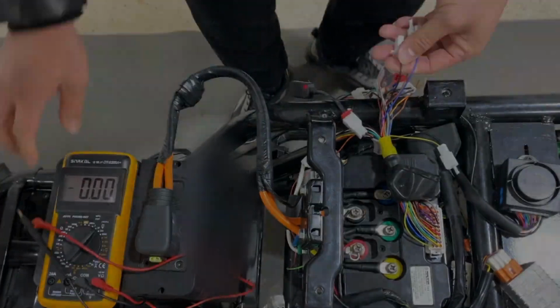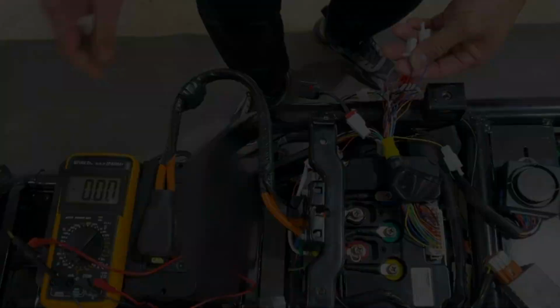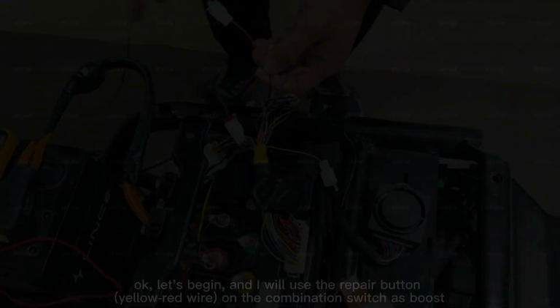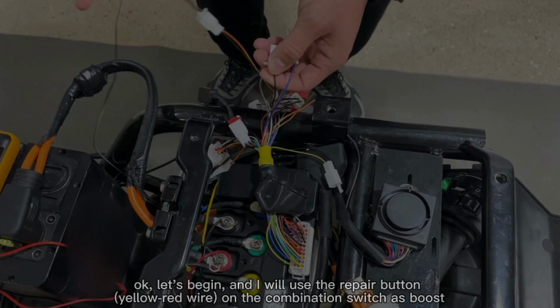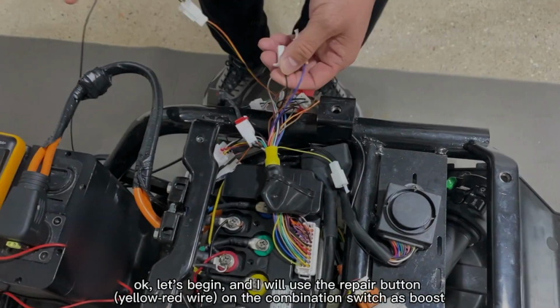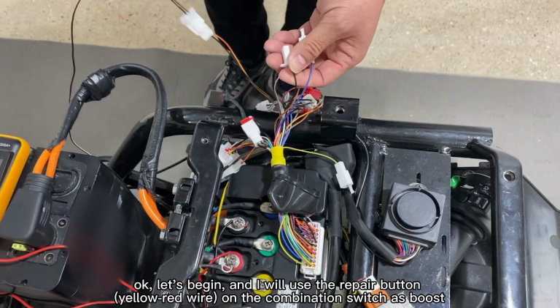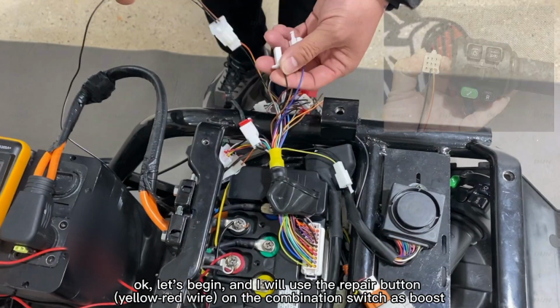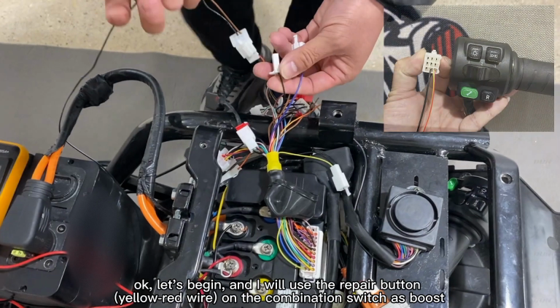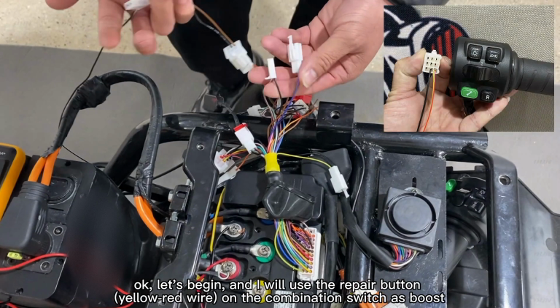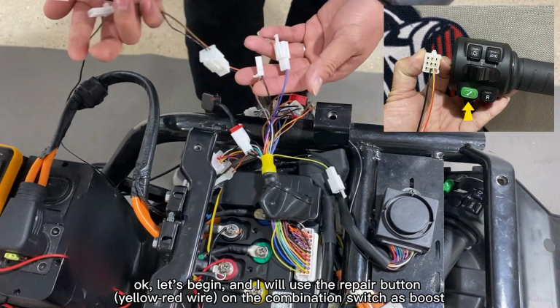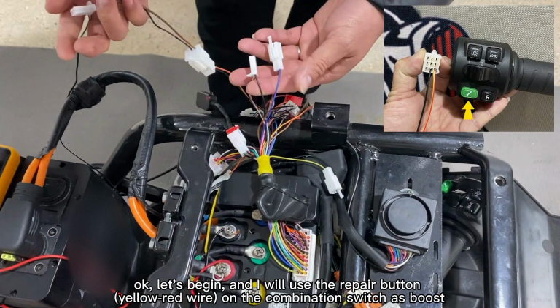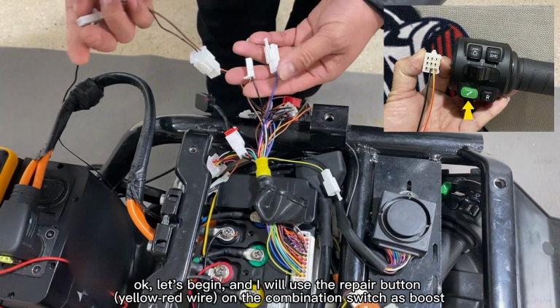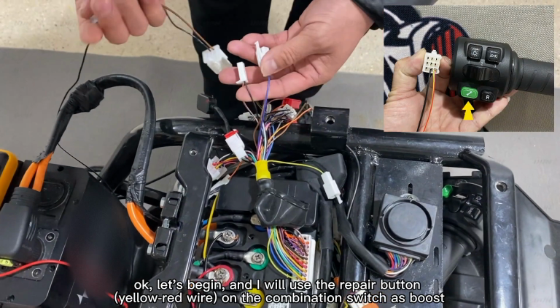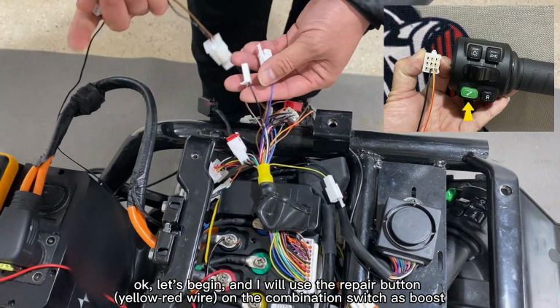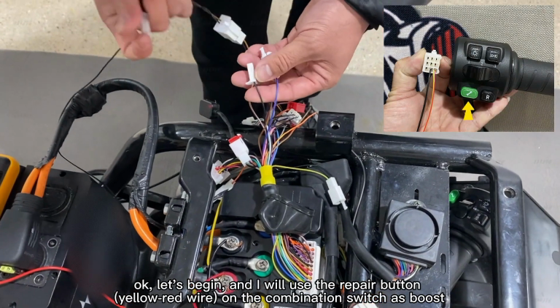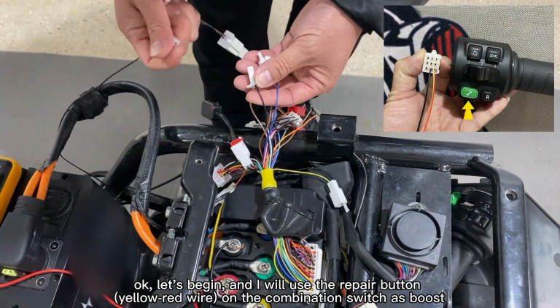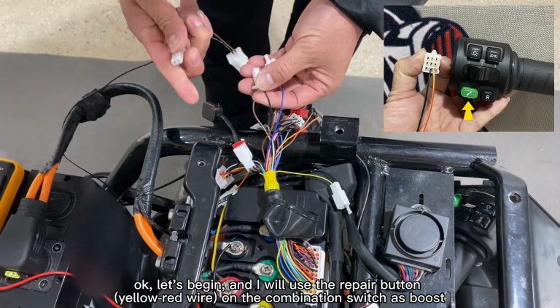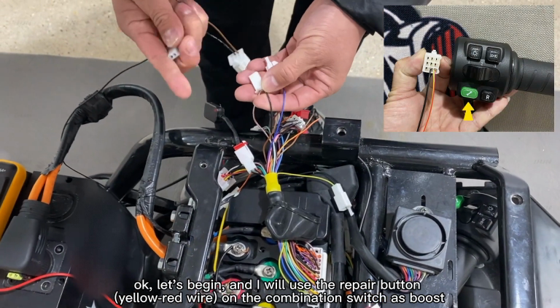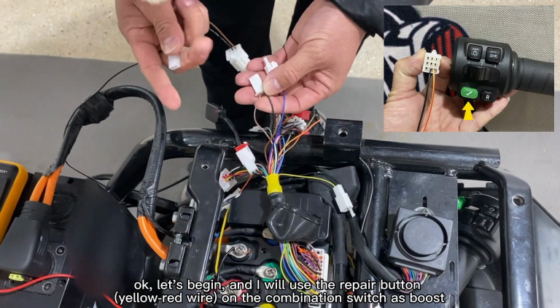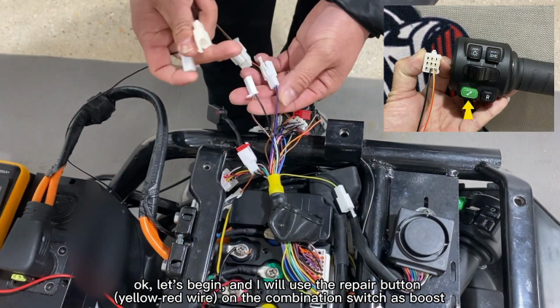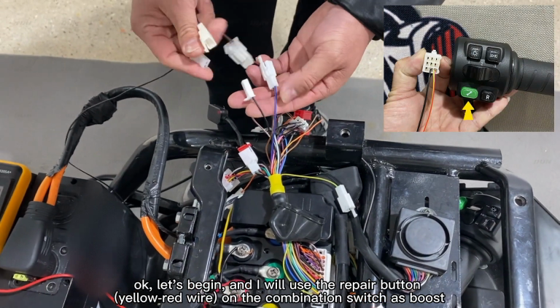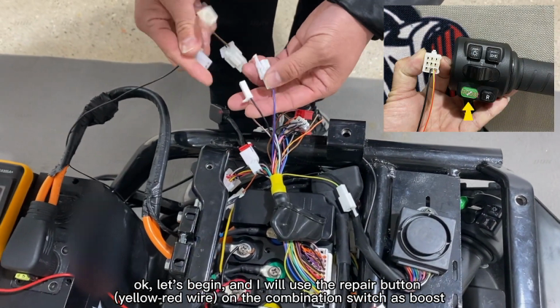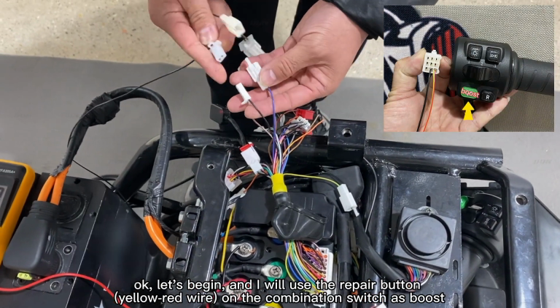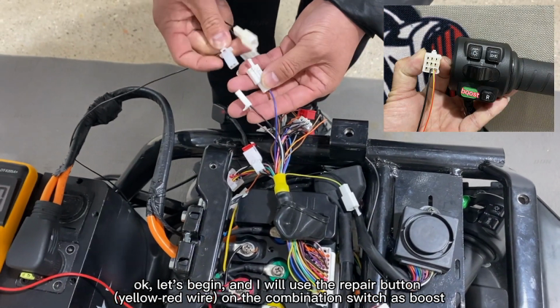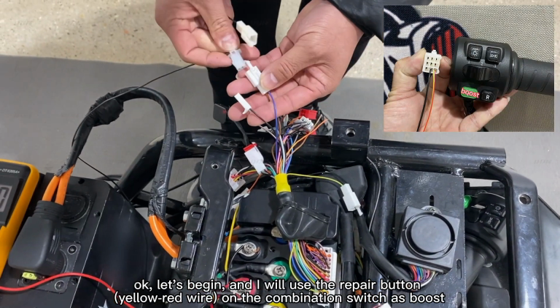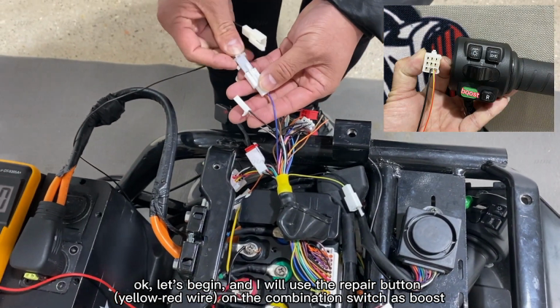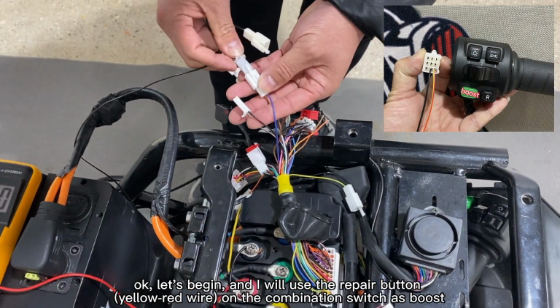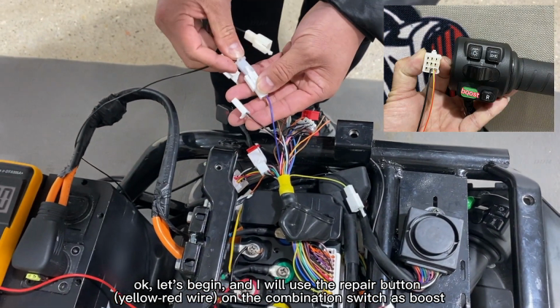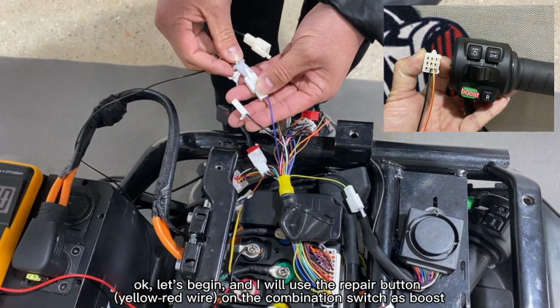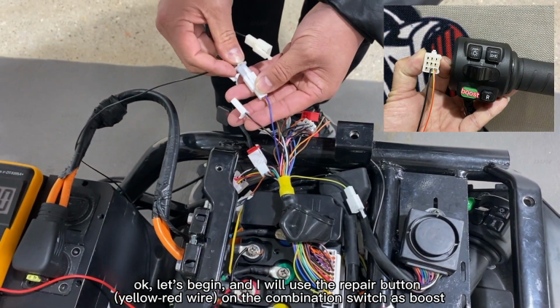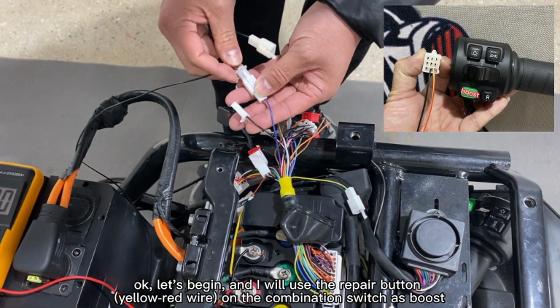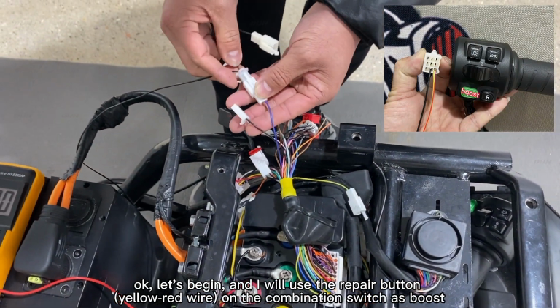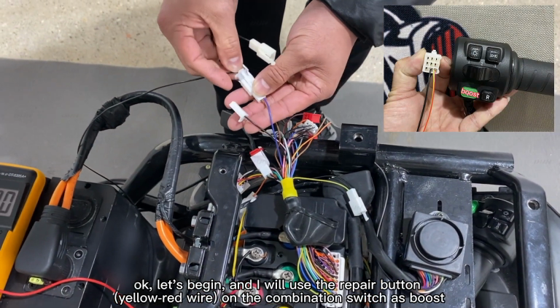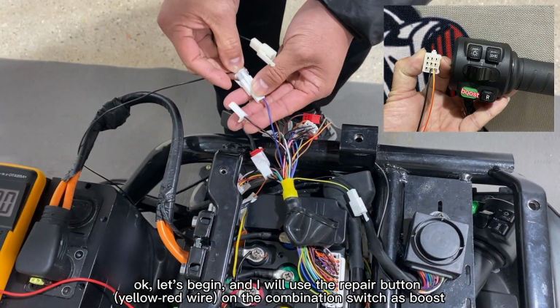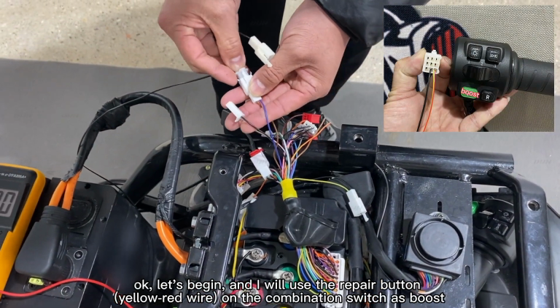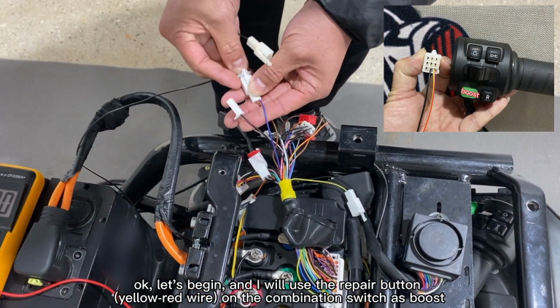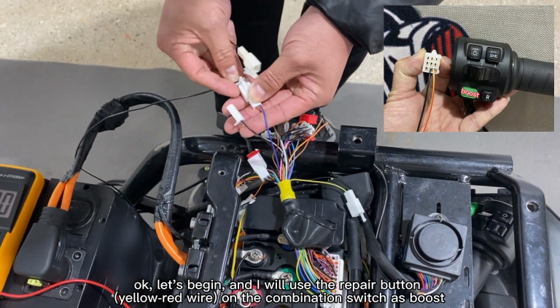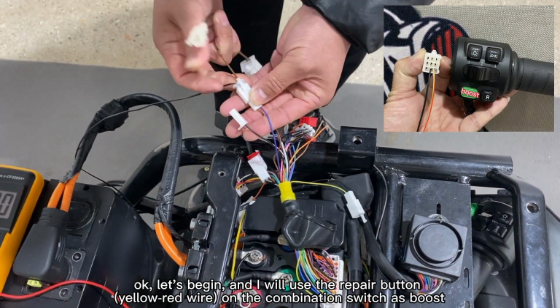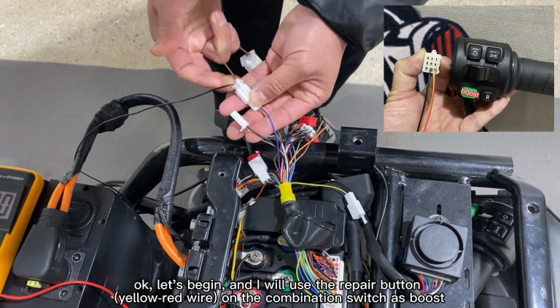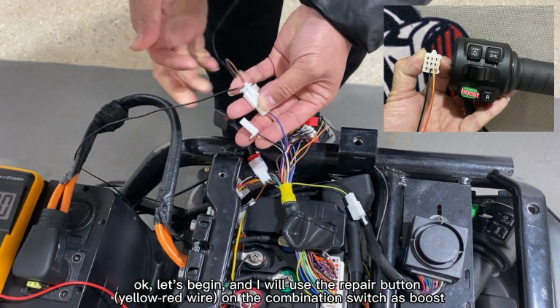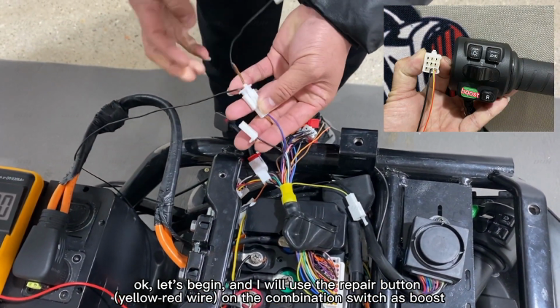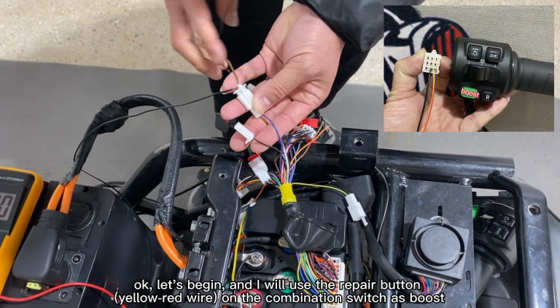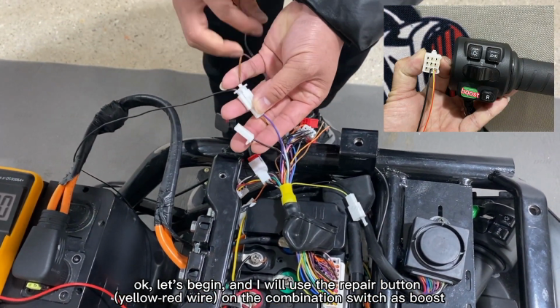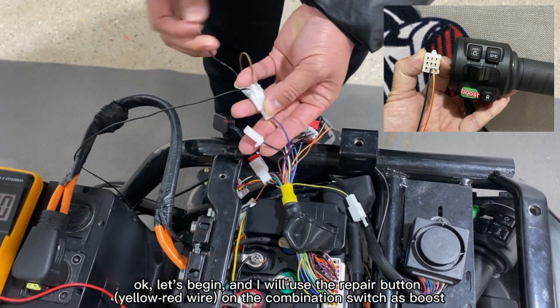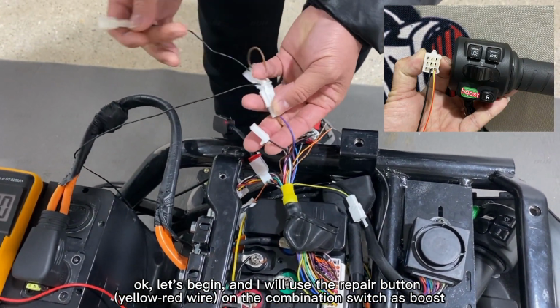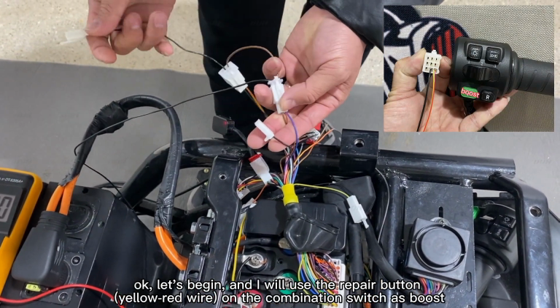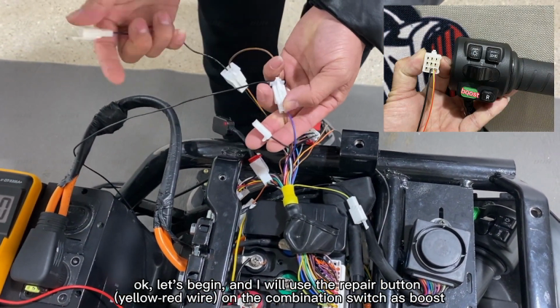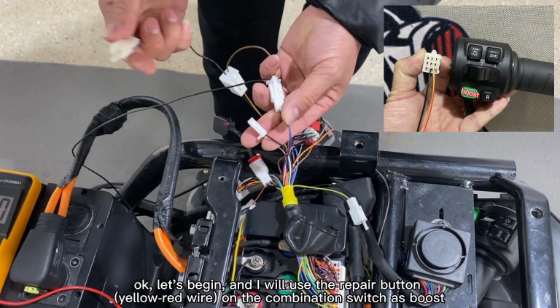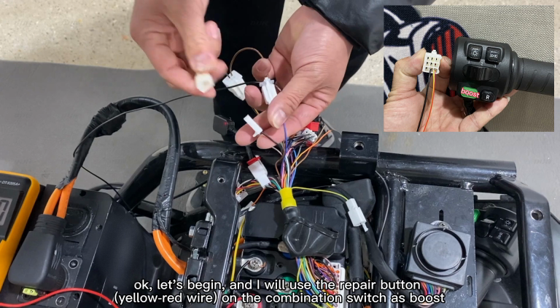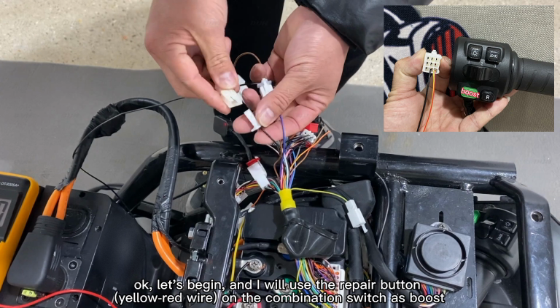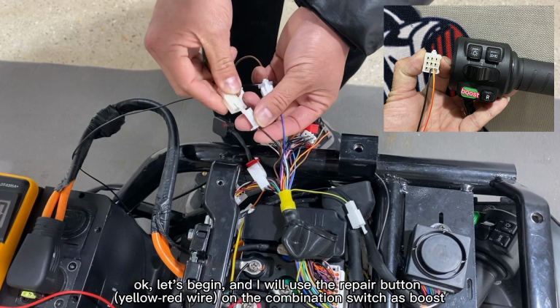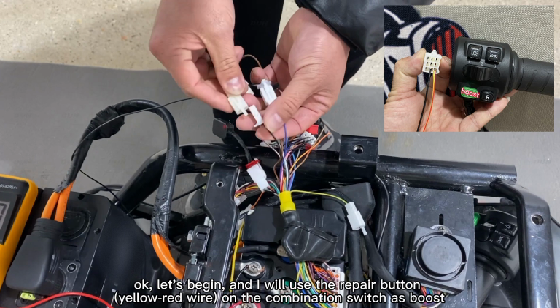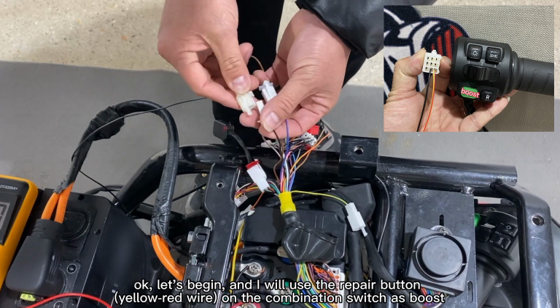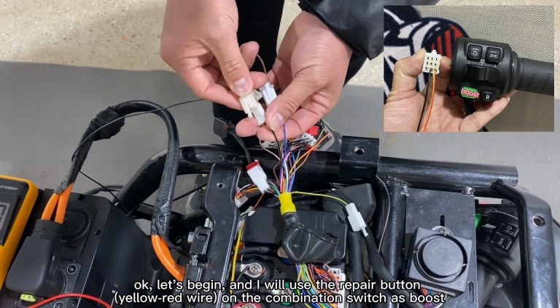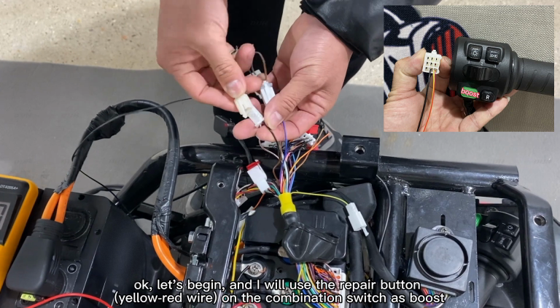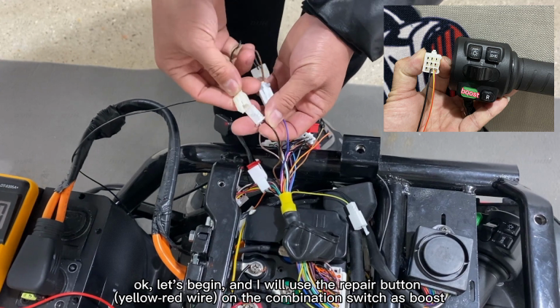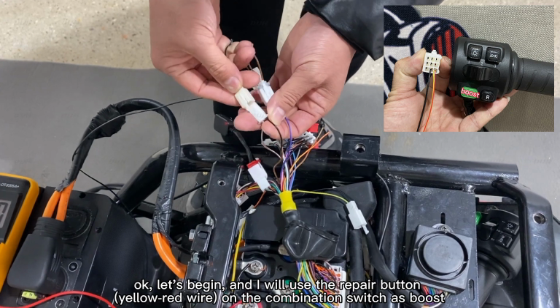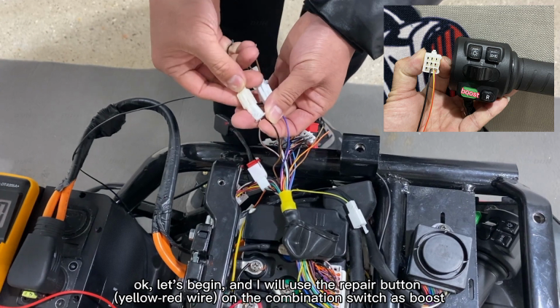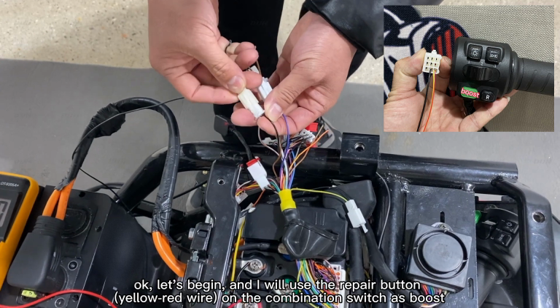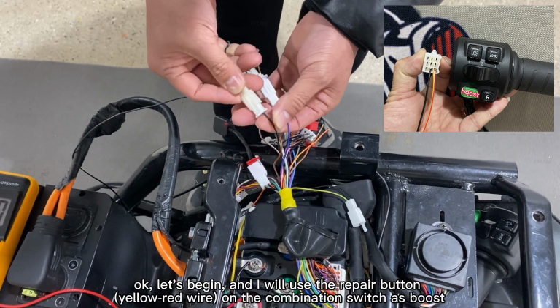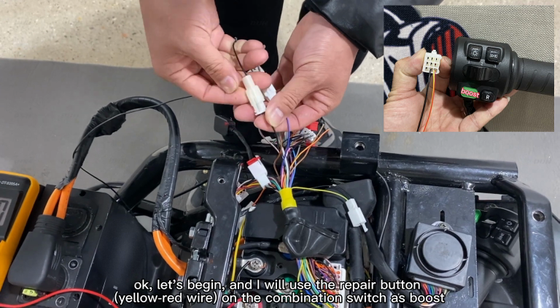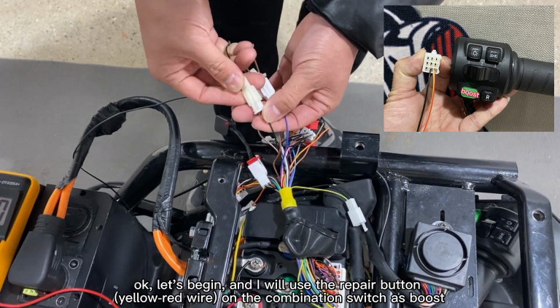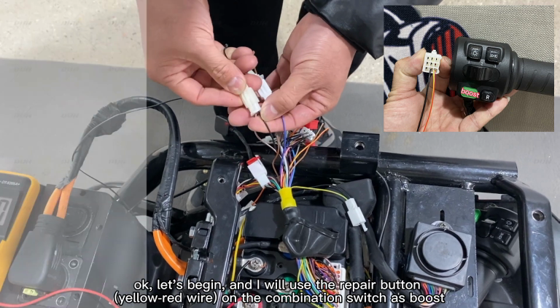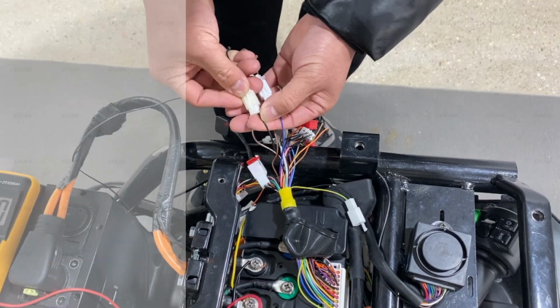Okay, let's begin. I will use the Repair button, the yellow-red wire, on the combination switch as boost.